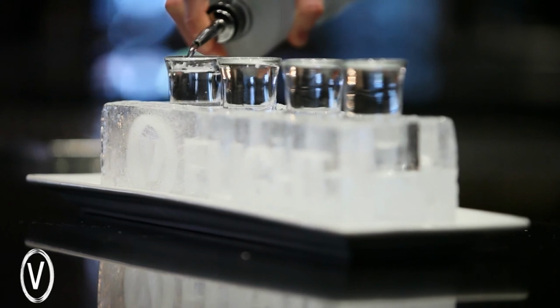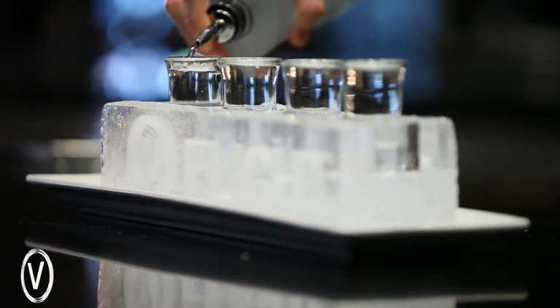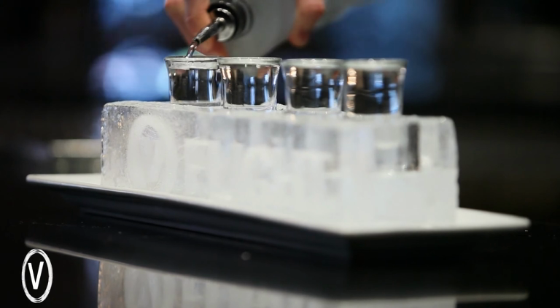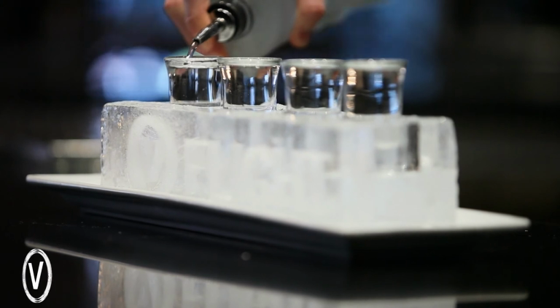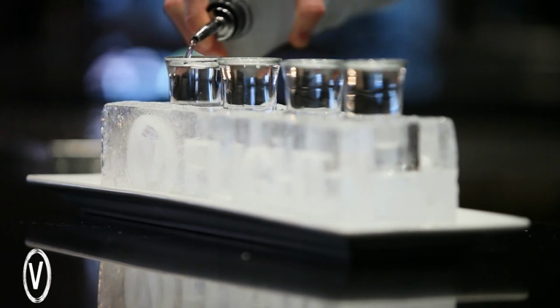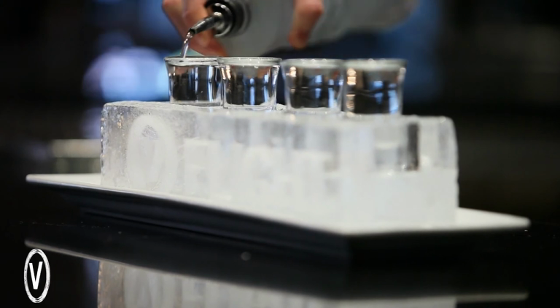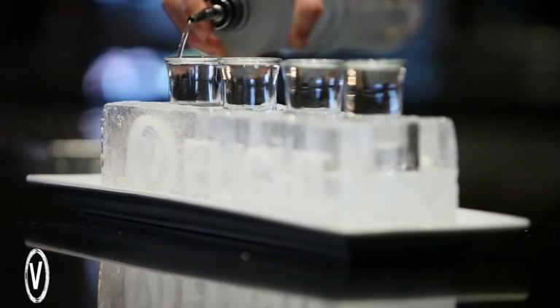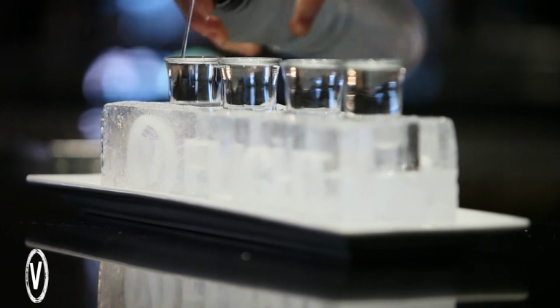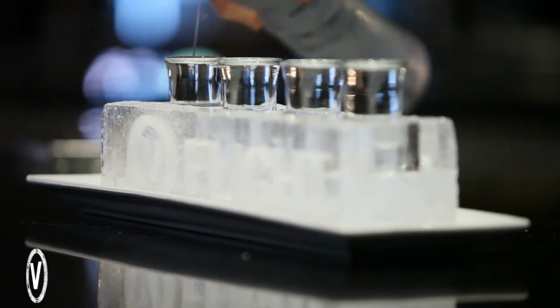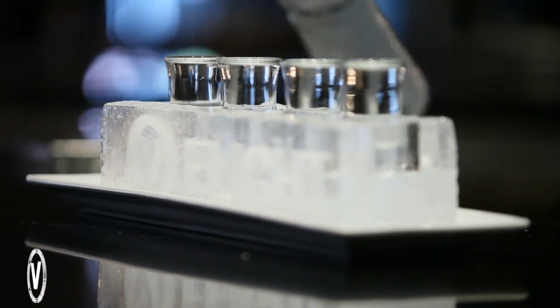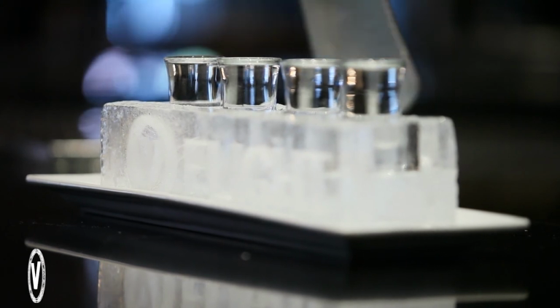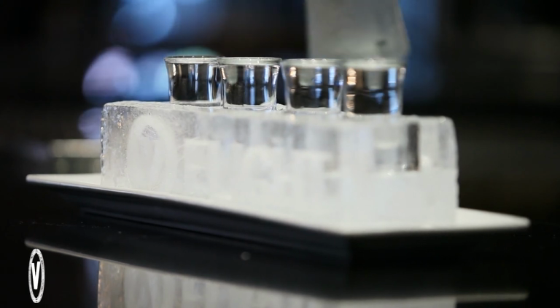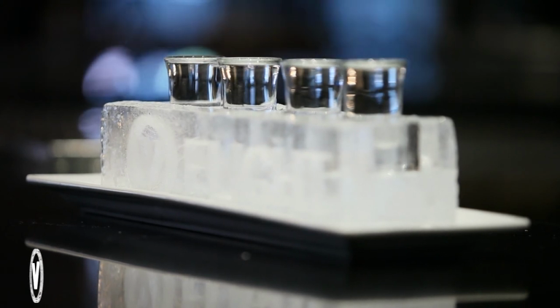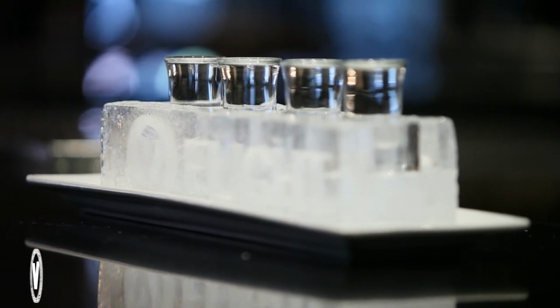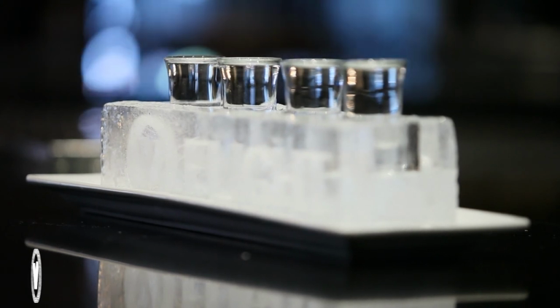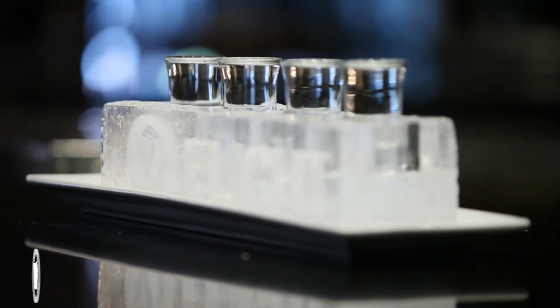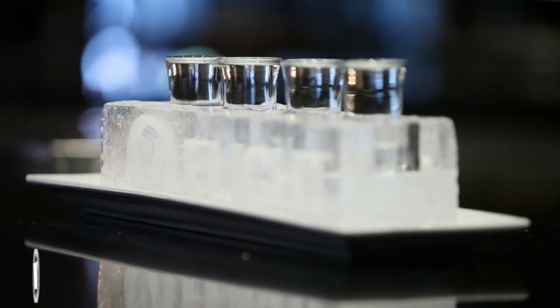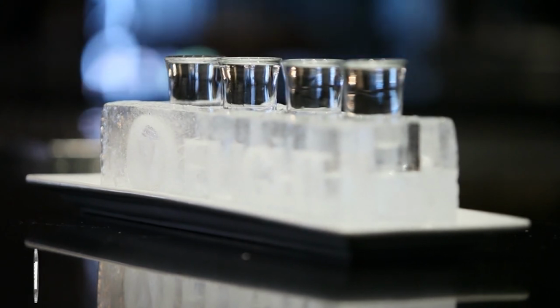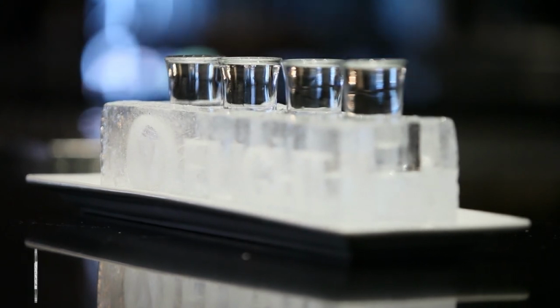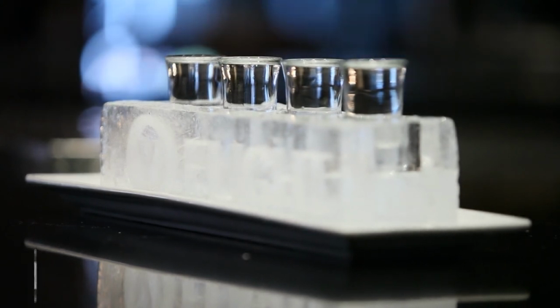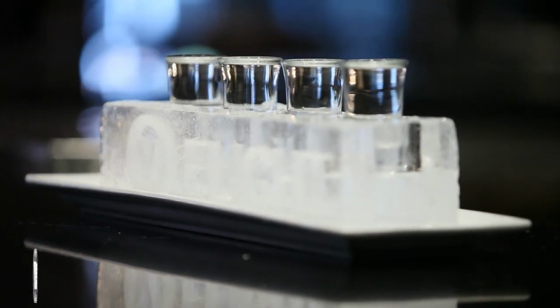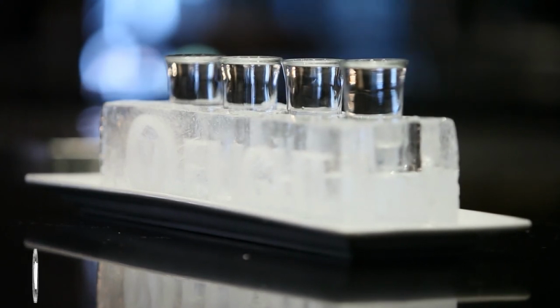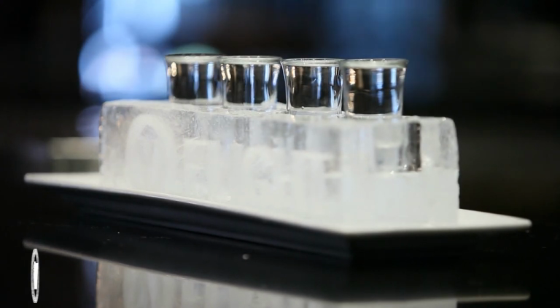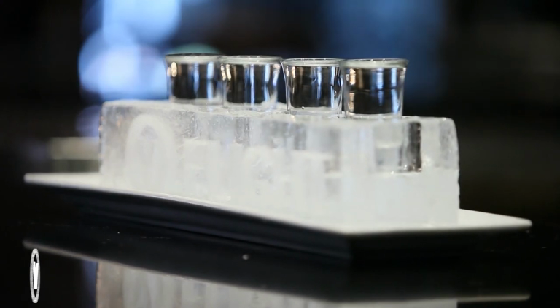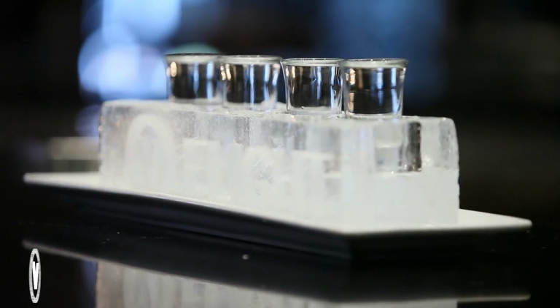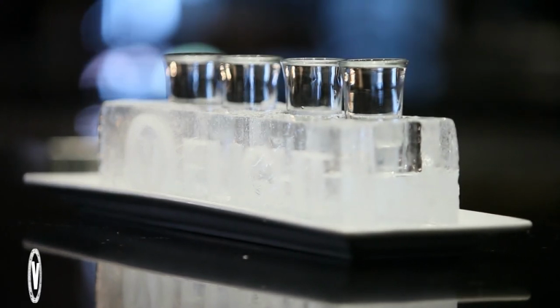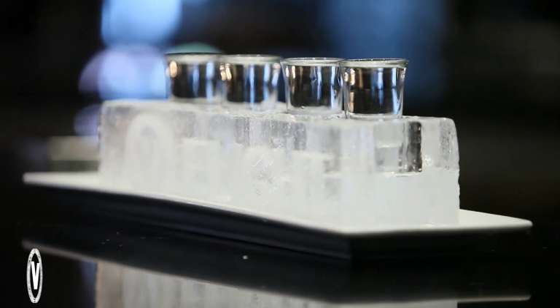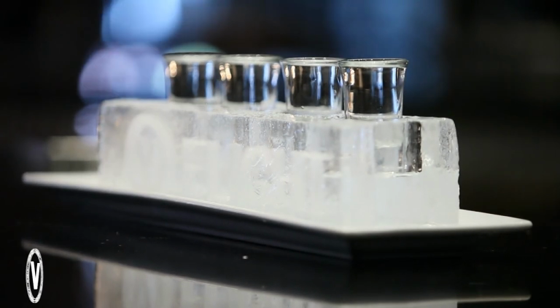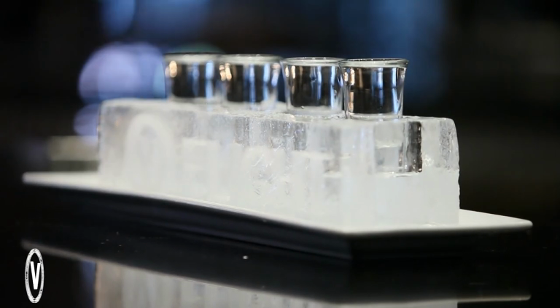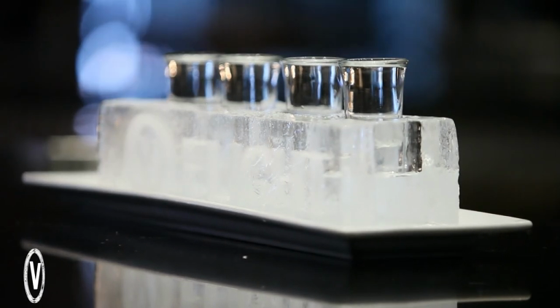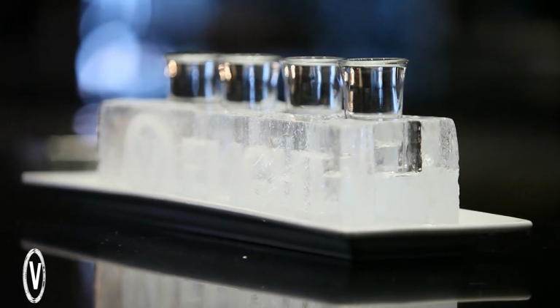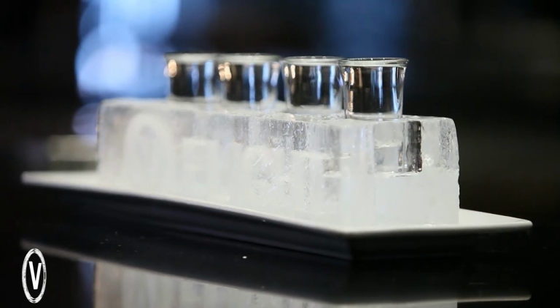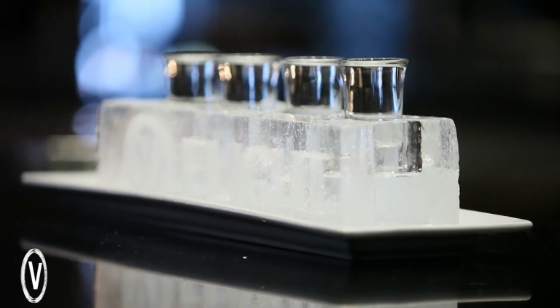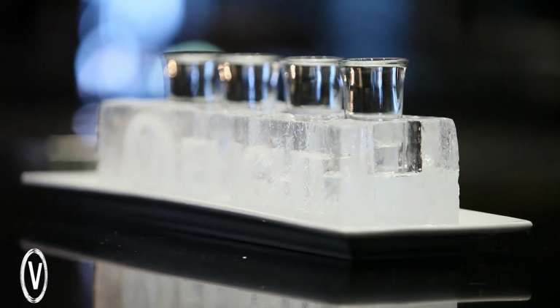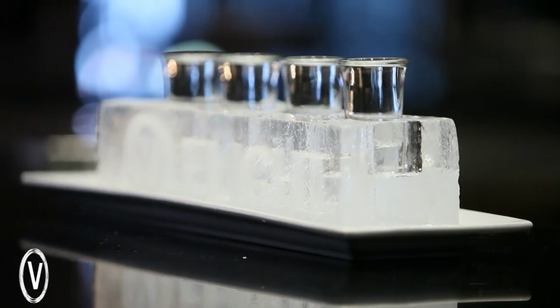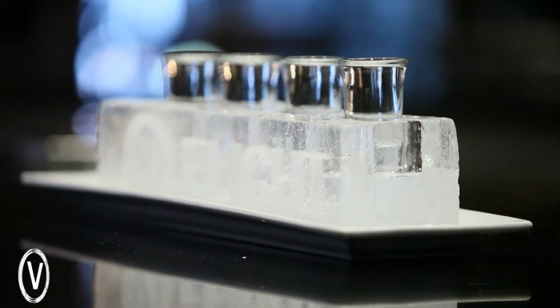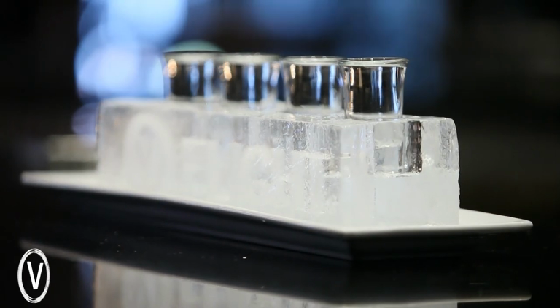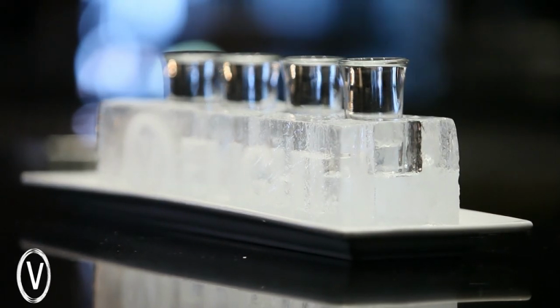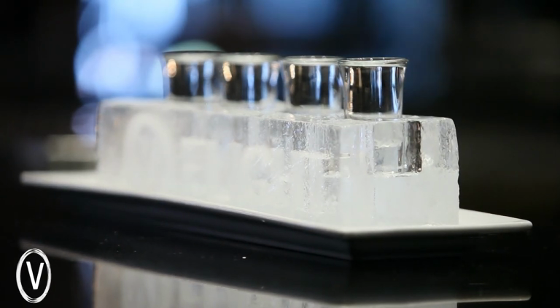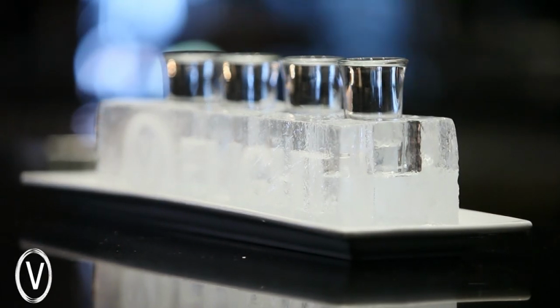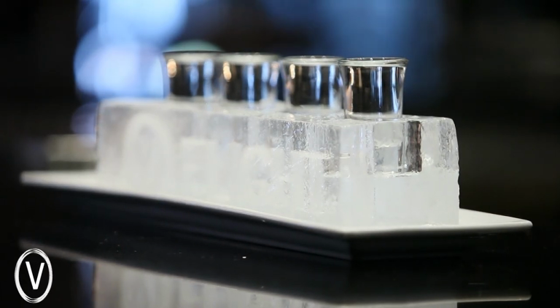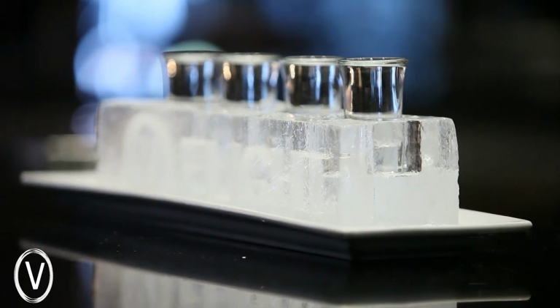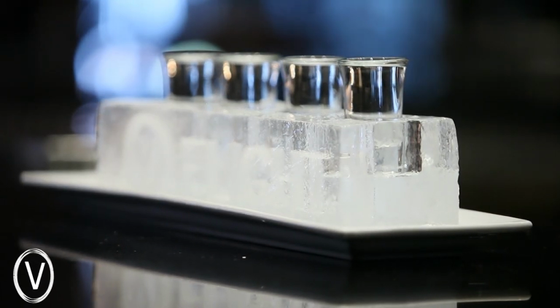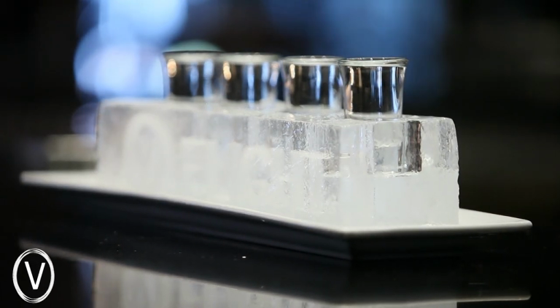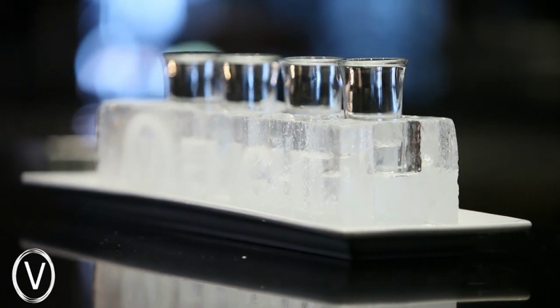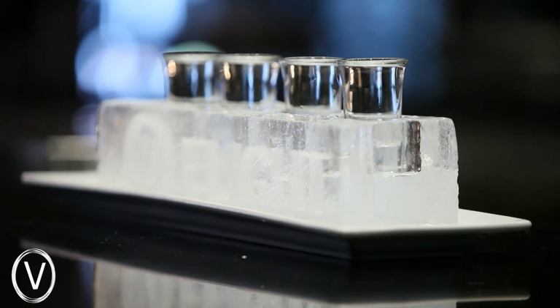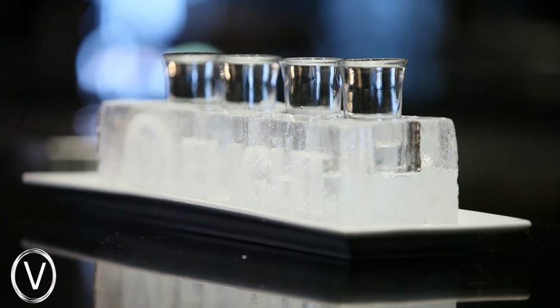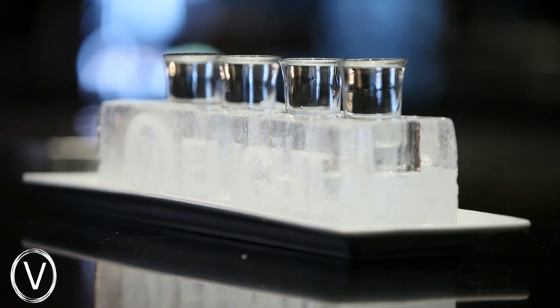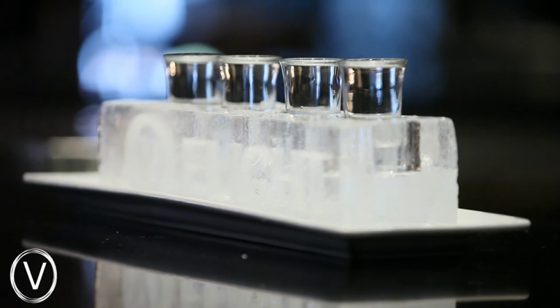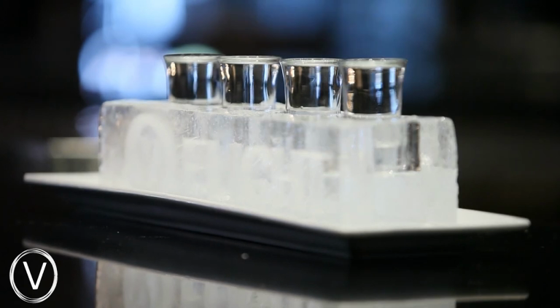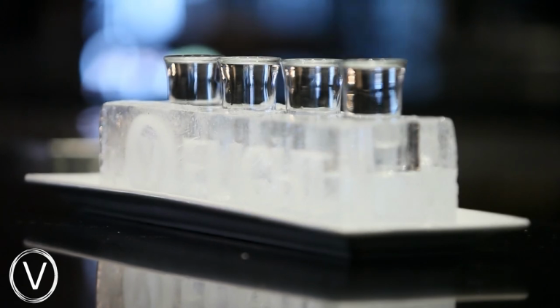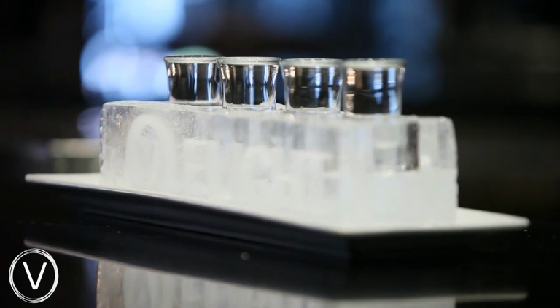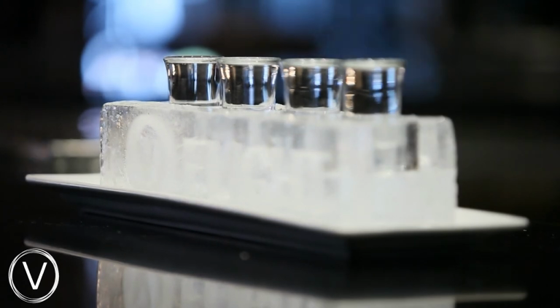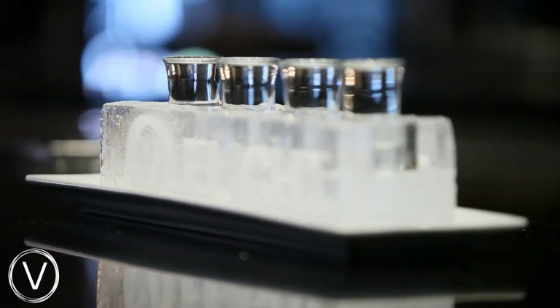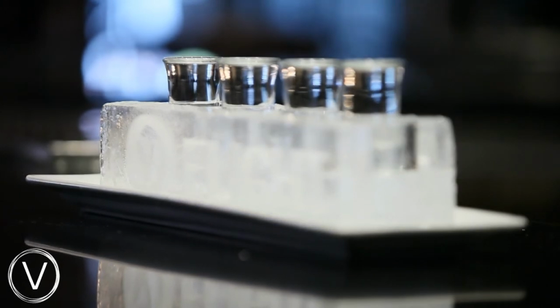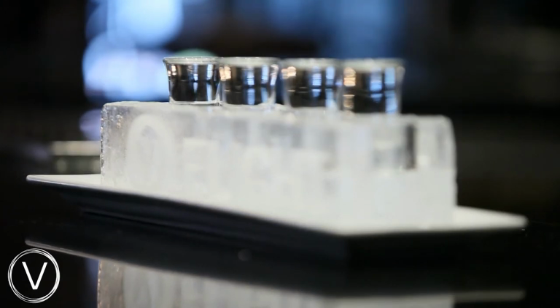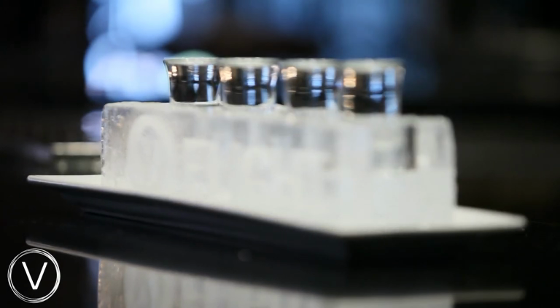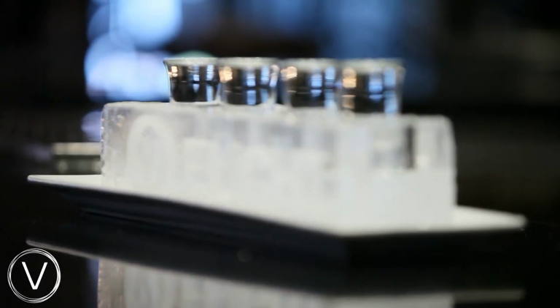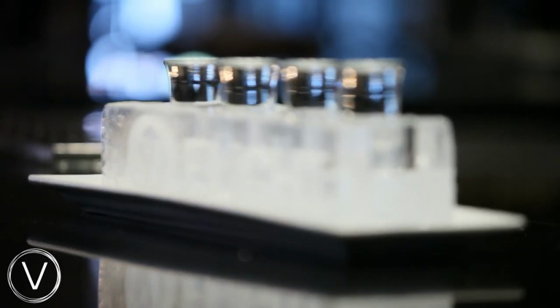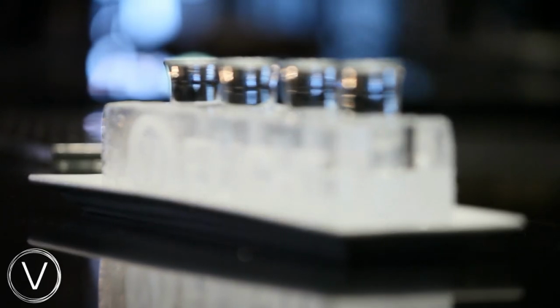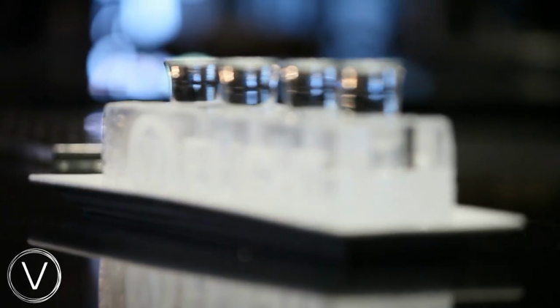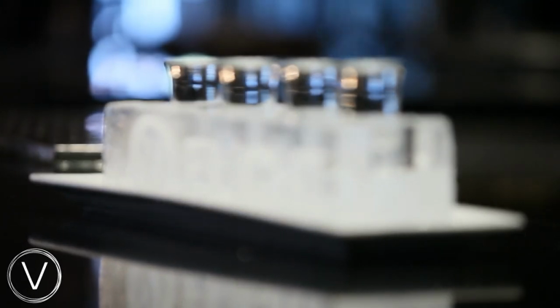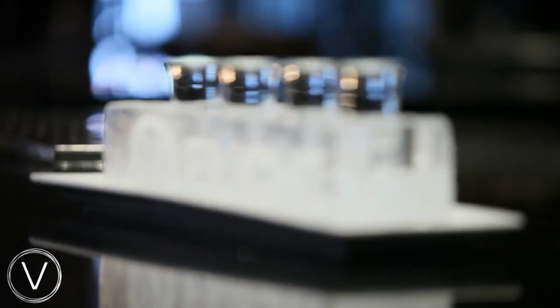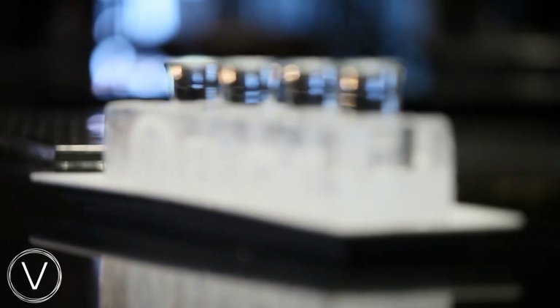Roberto Cavalli is a great choice to try here in our Vodka Flight where you can try four different types, from classics to fun flavours.